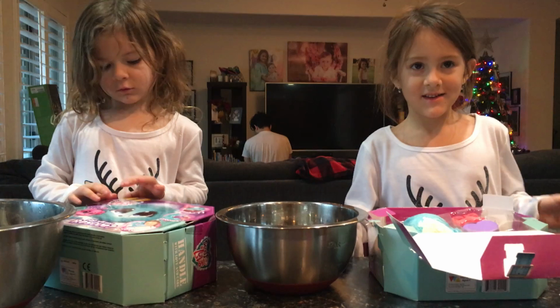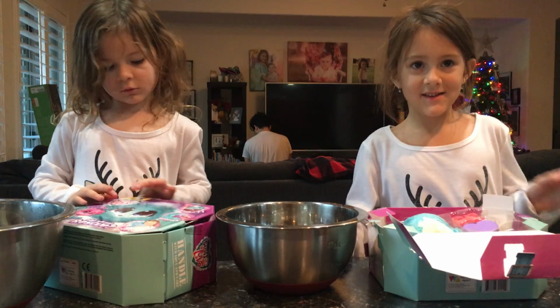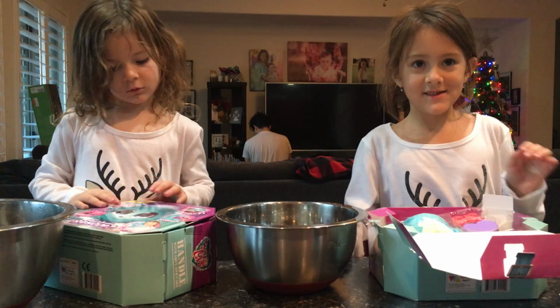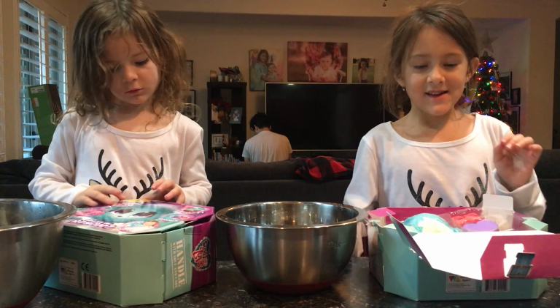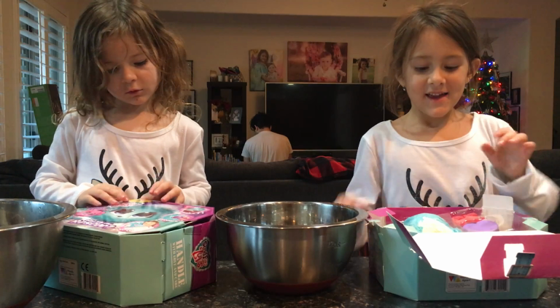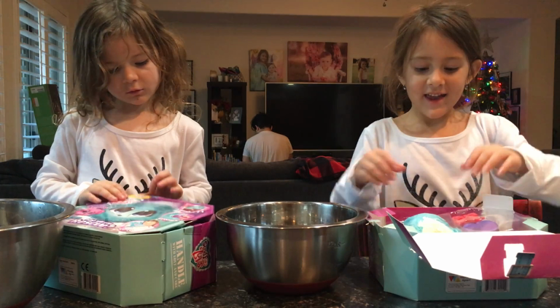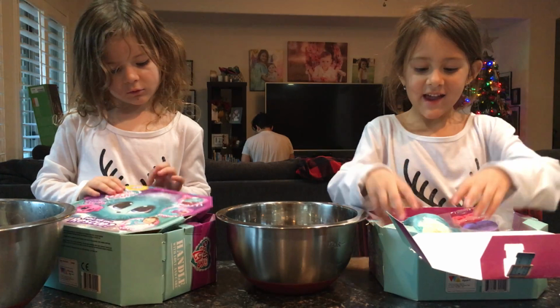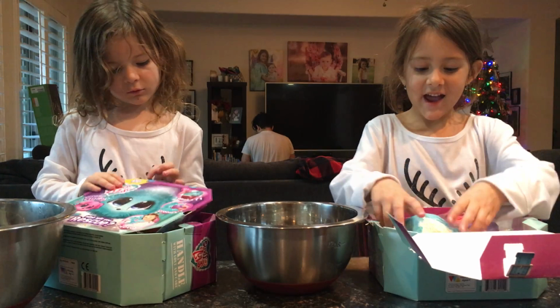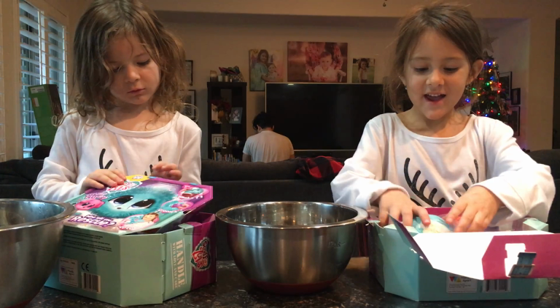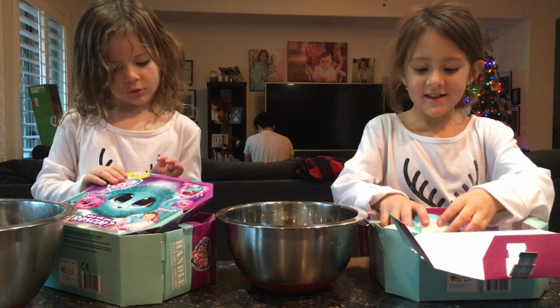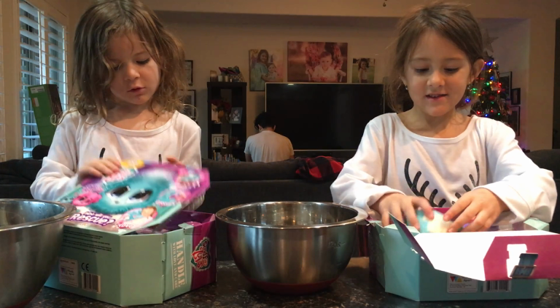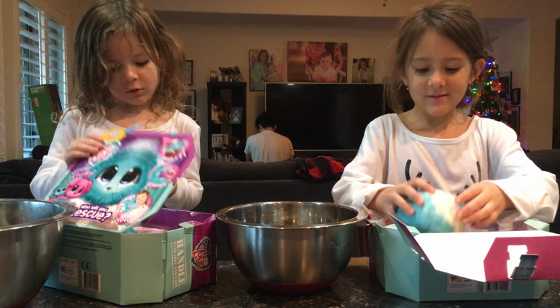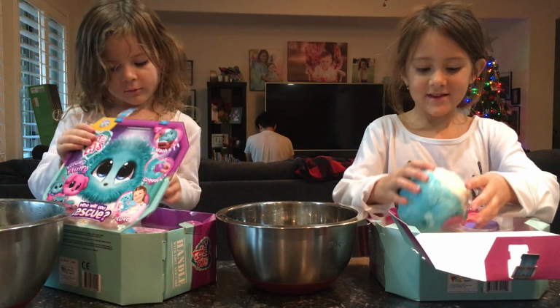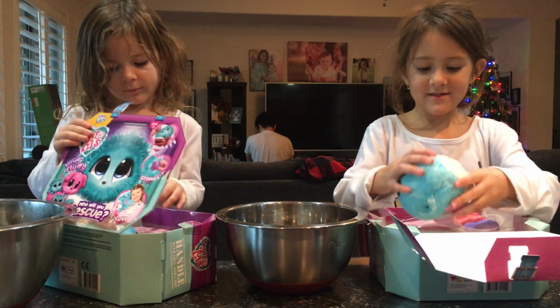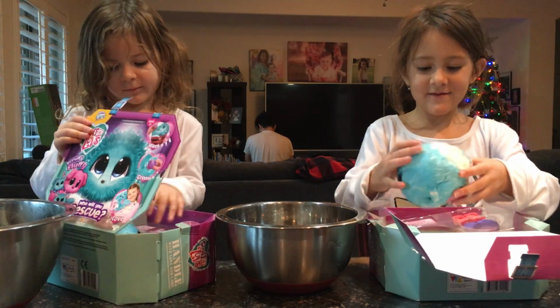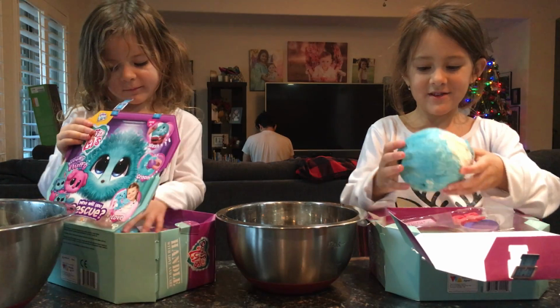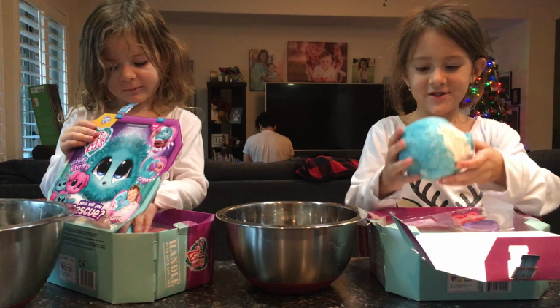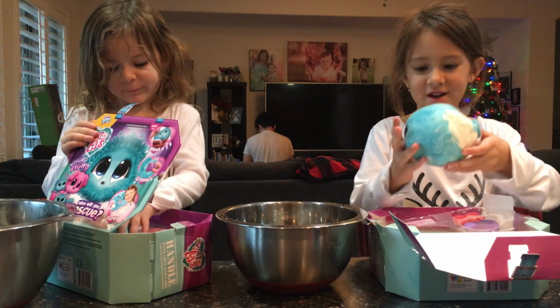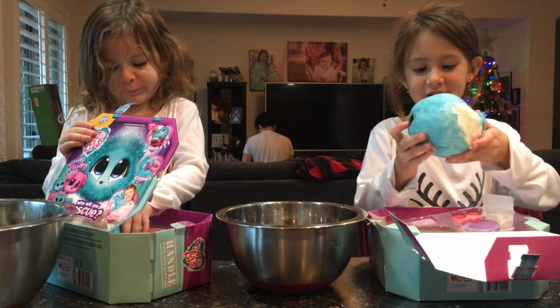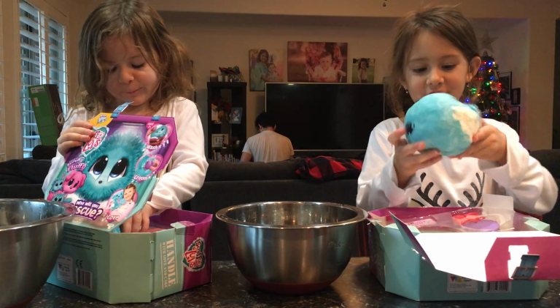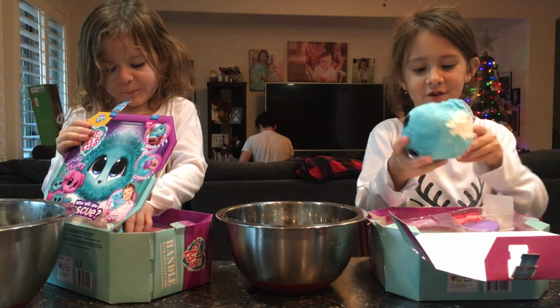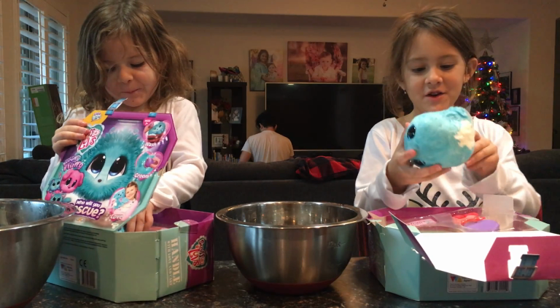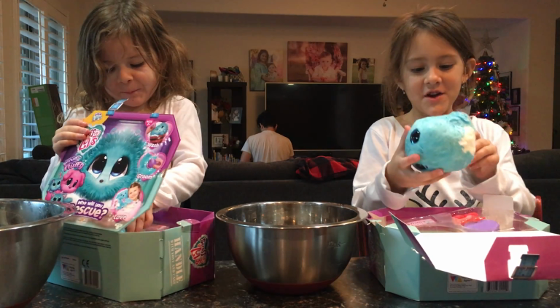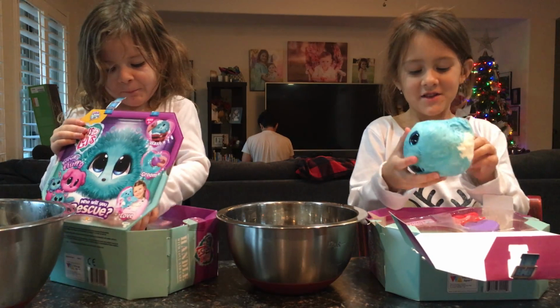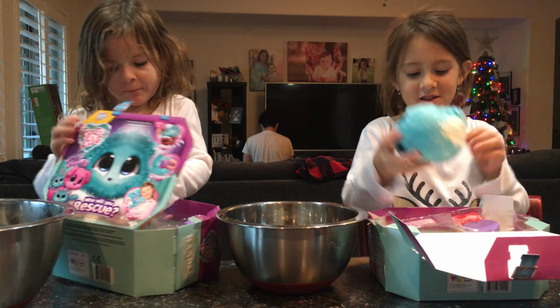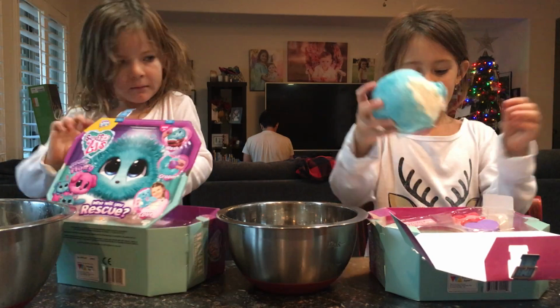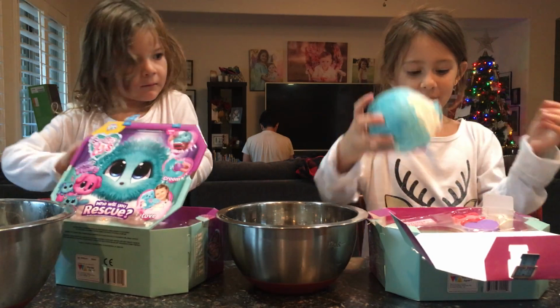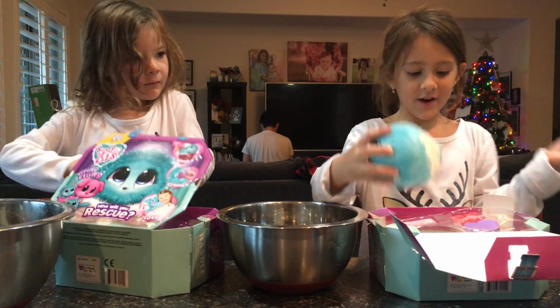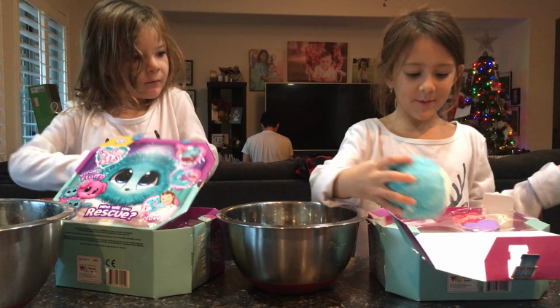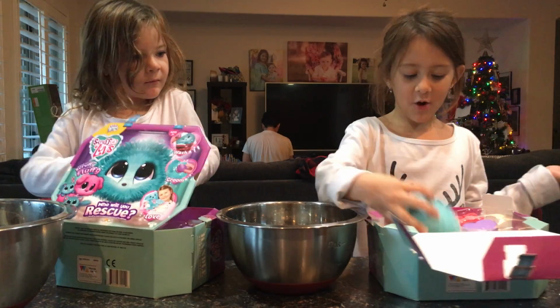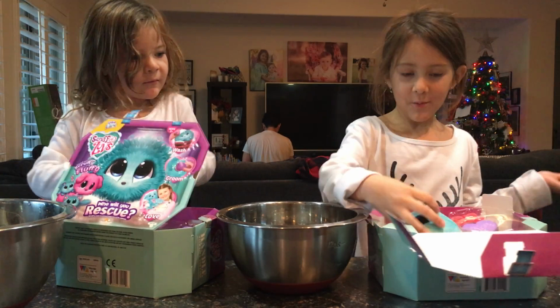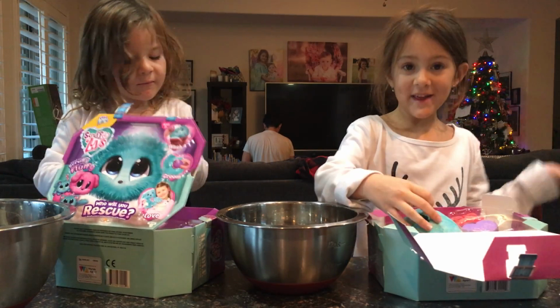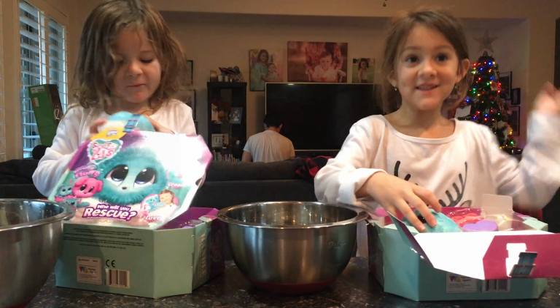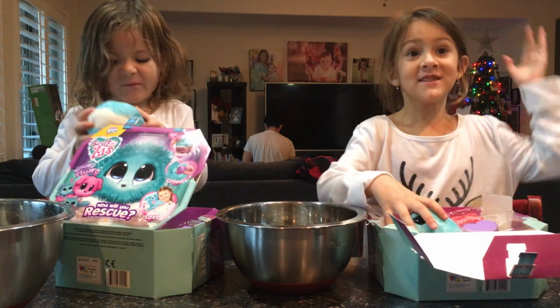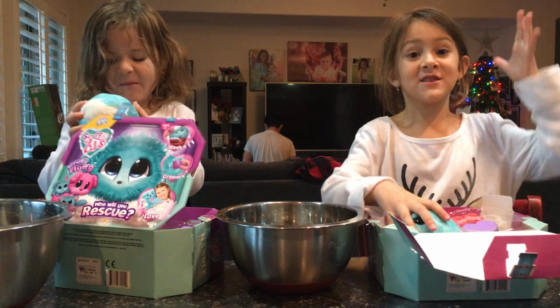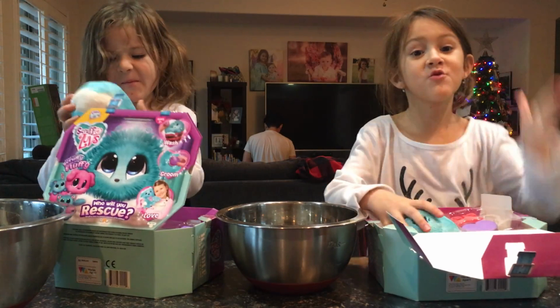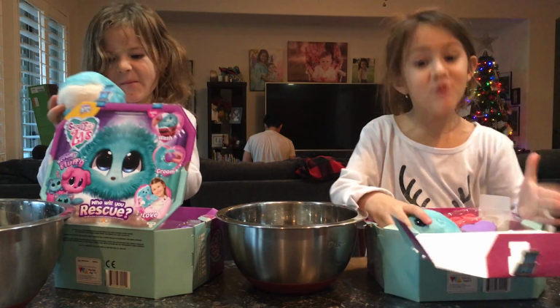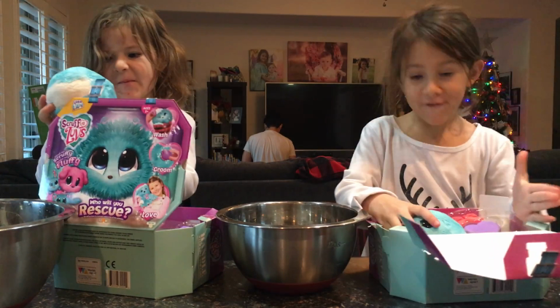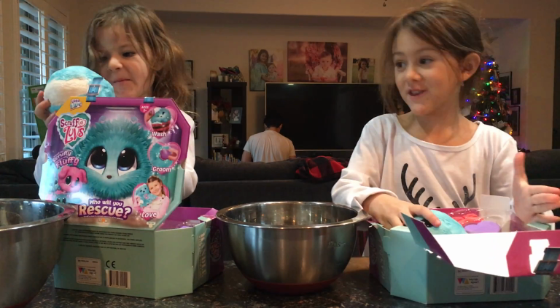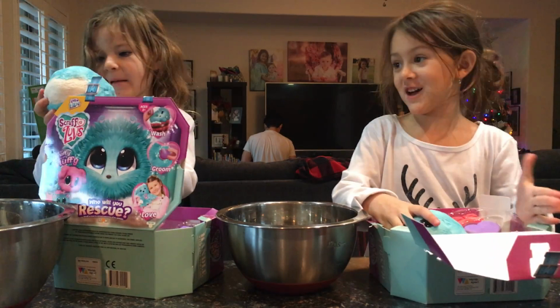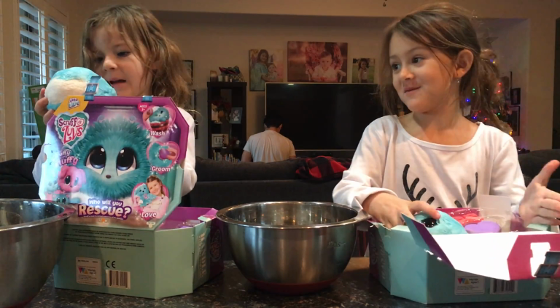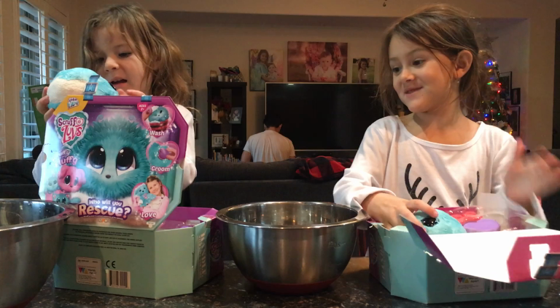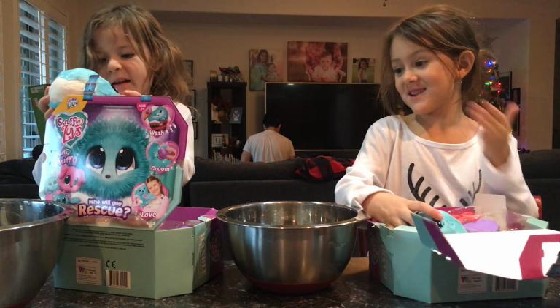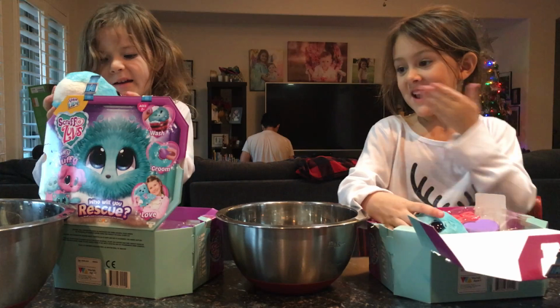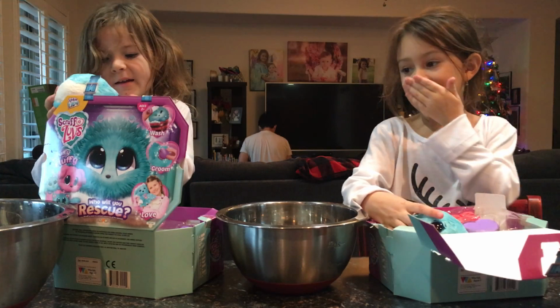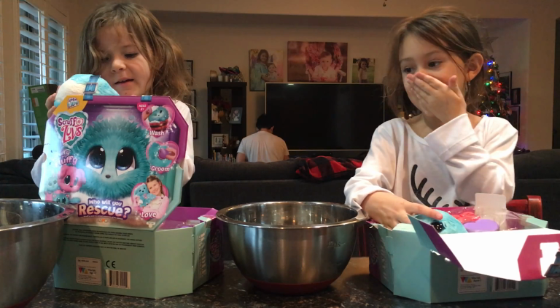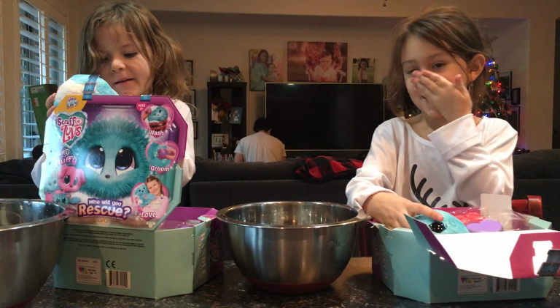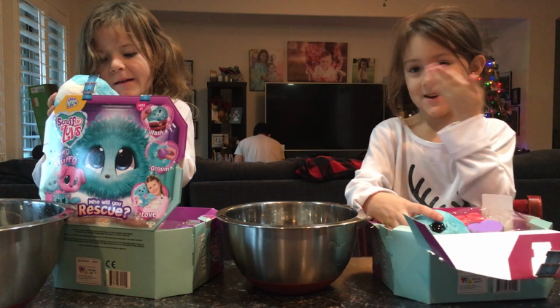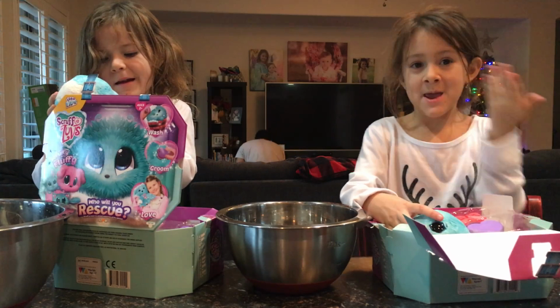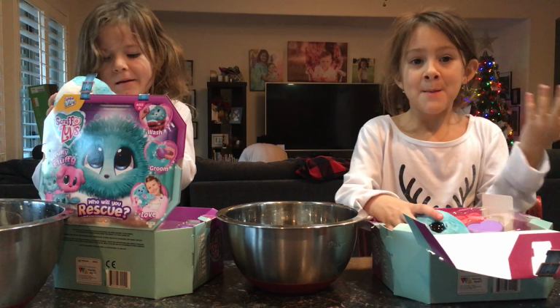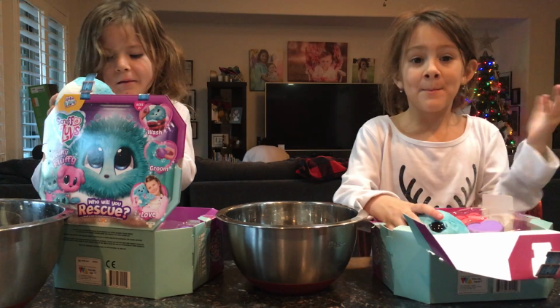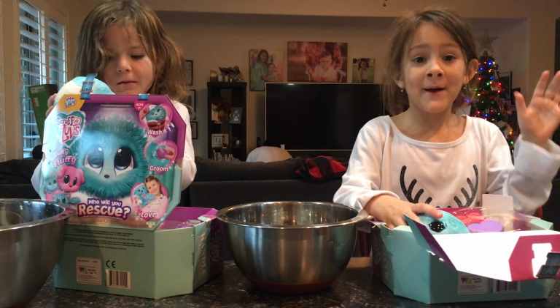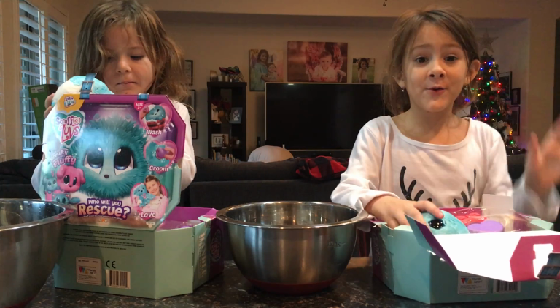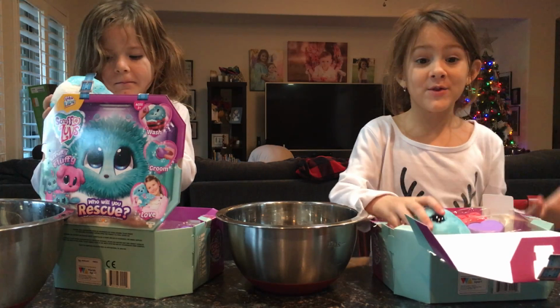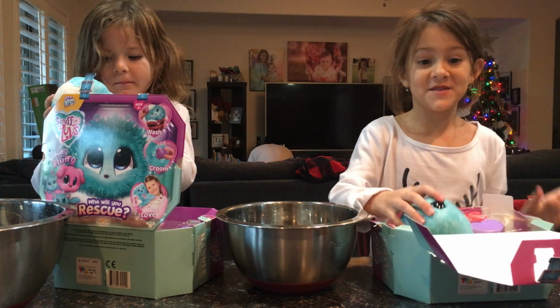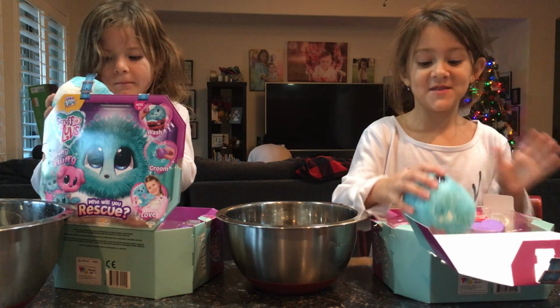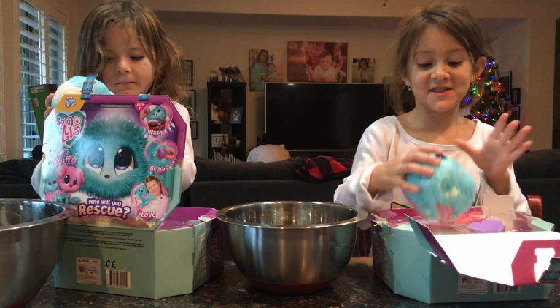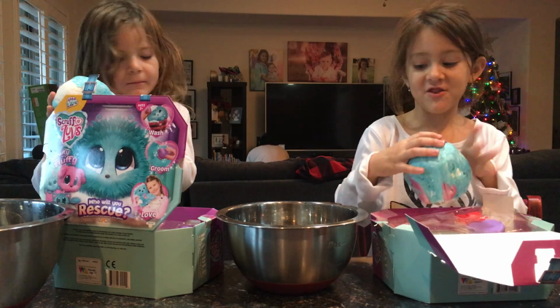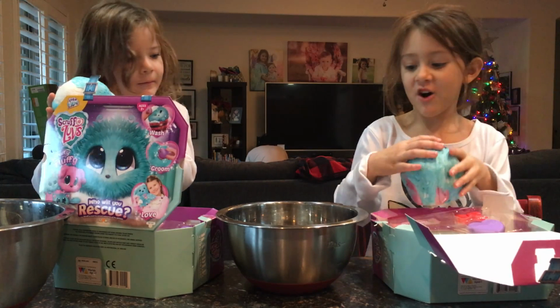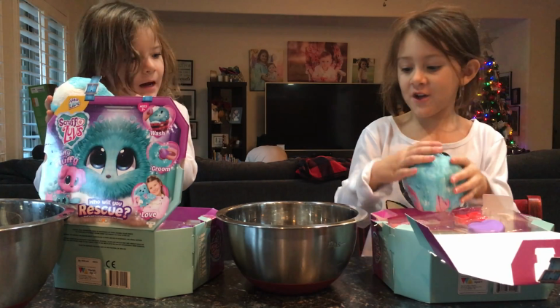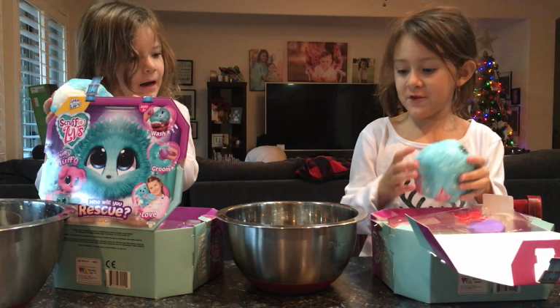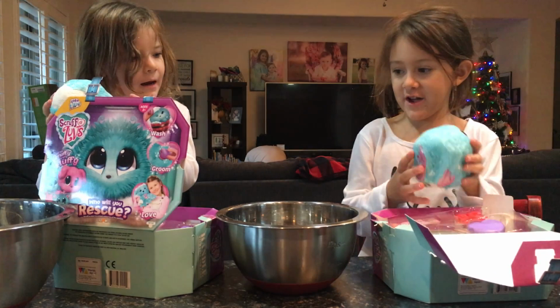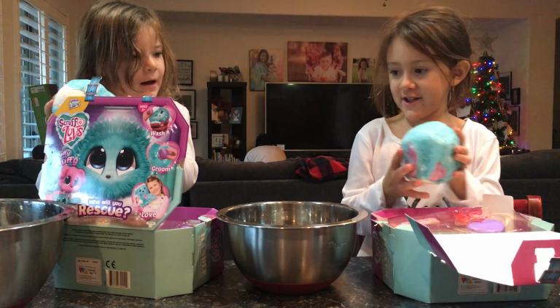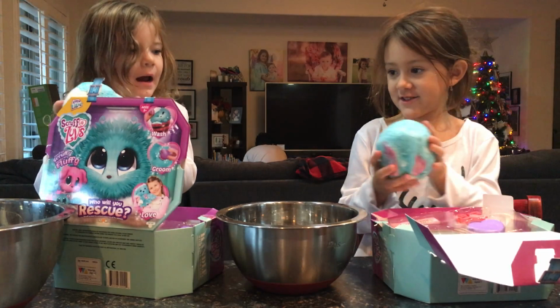Hey guys, welcome back to my channel. Today we're going to be opening Scruffalup — and Merry Christmas to all of you guys.